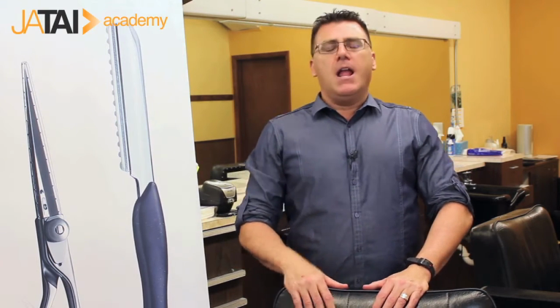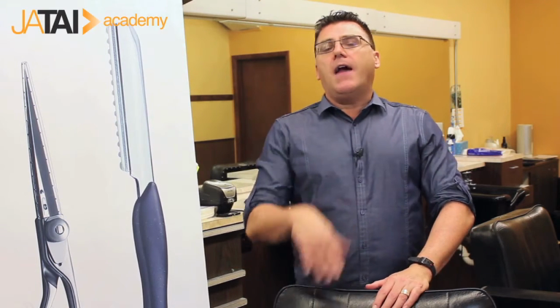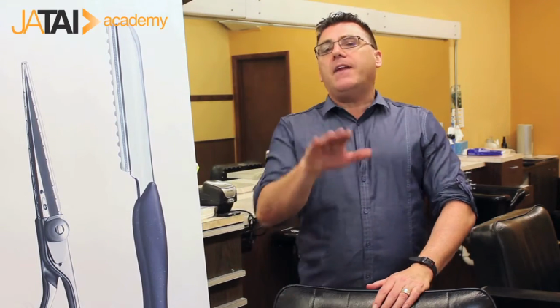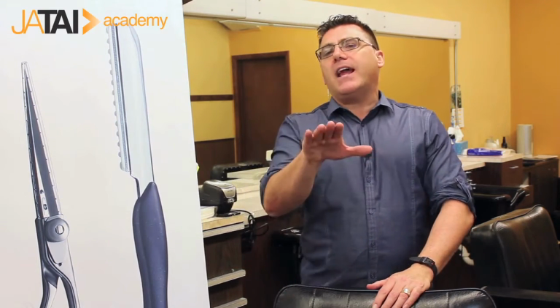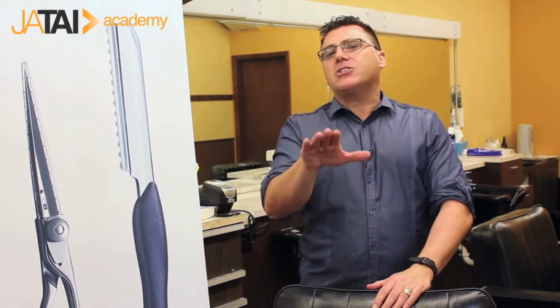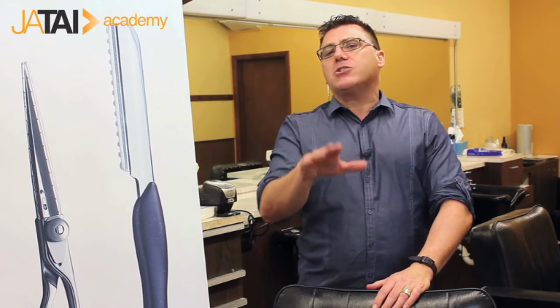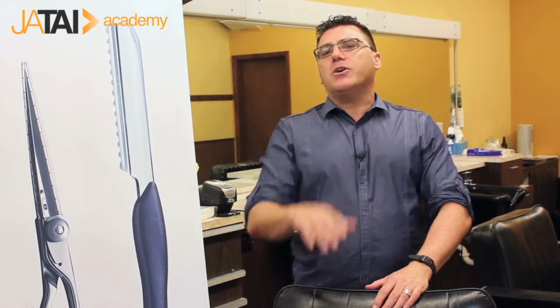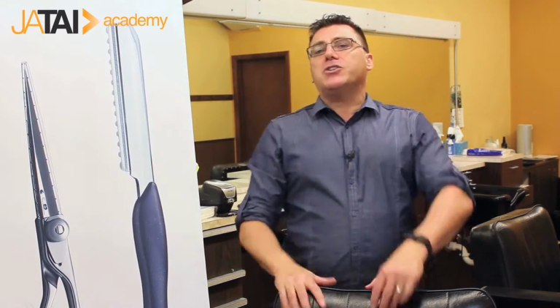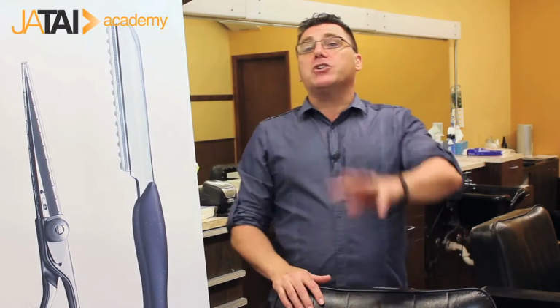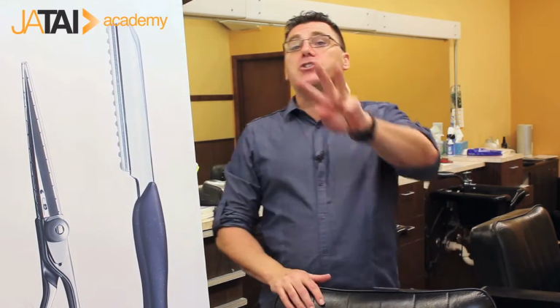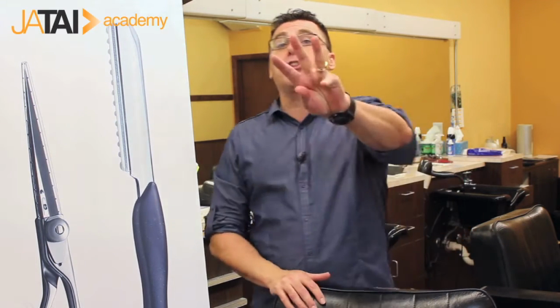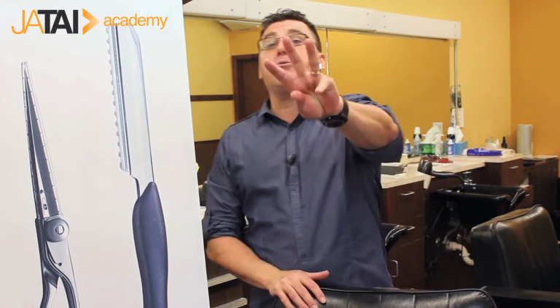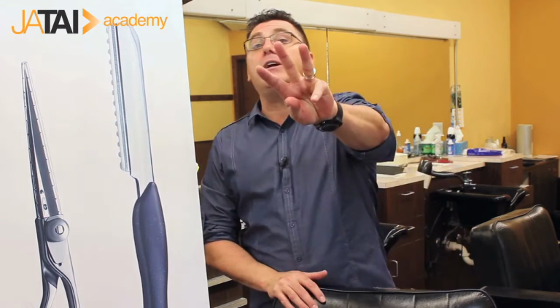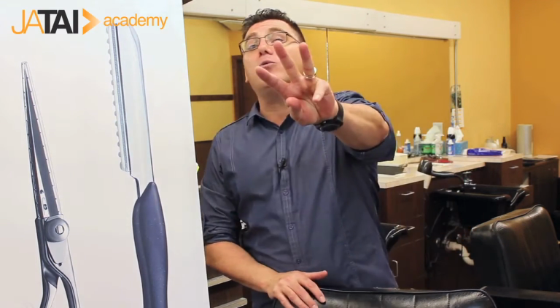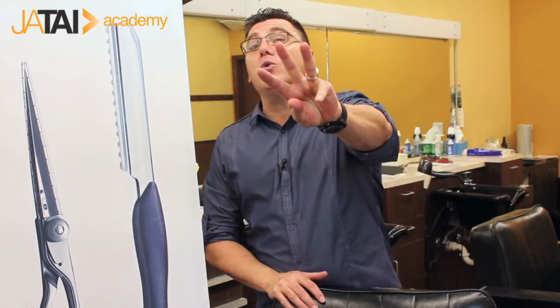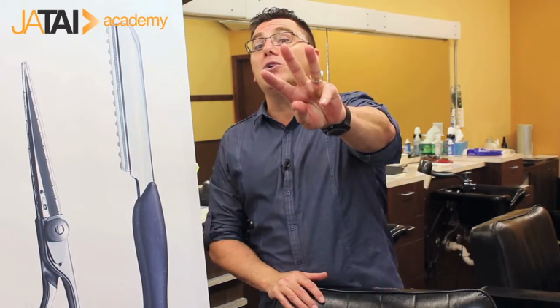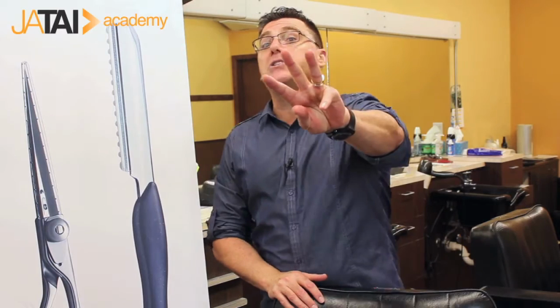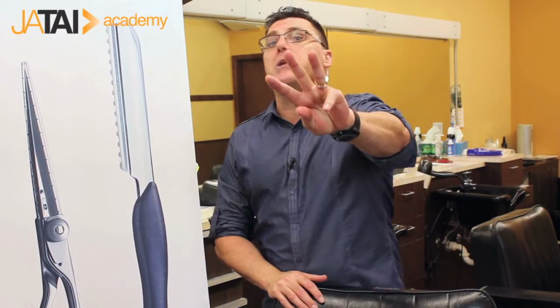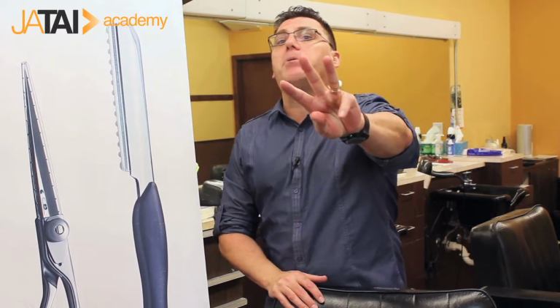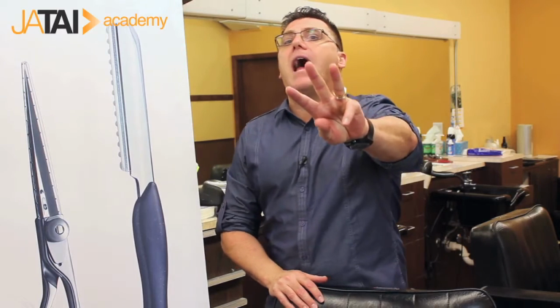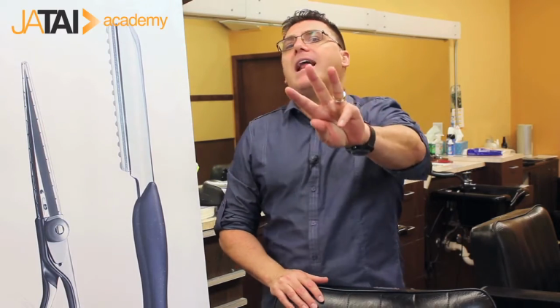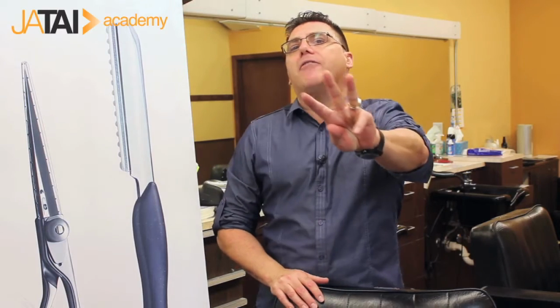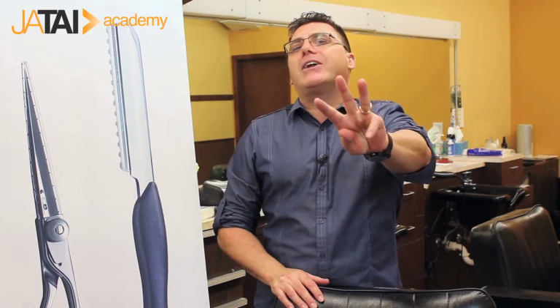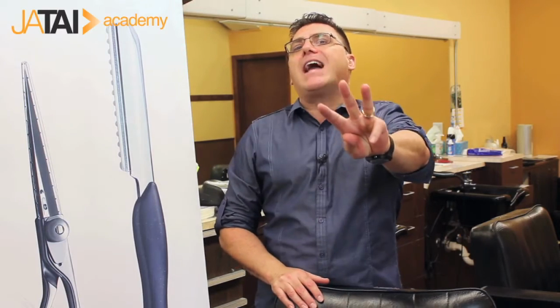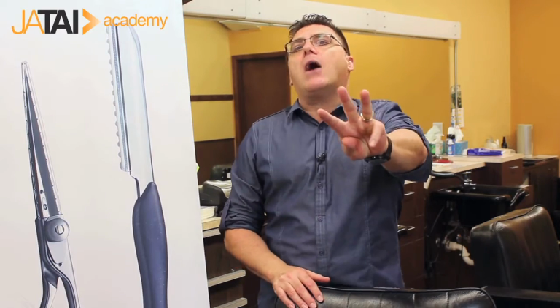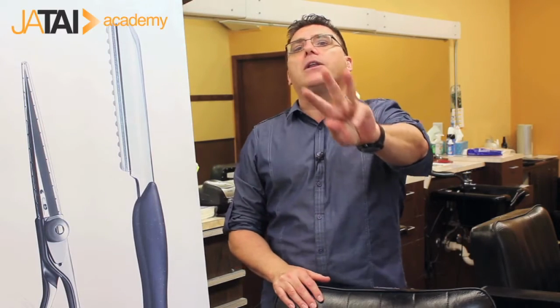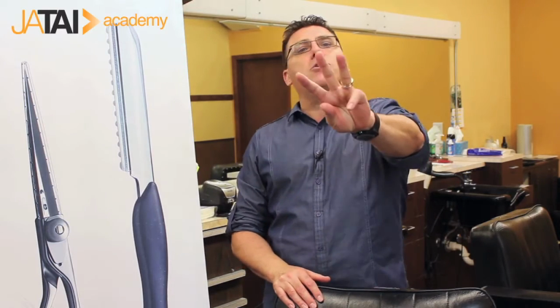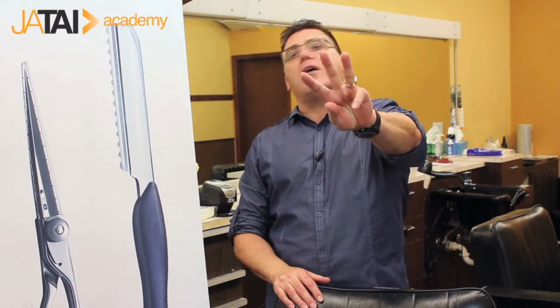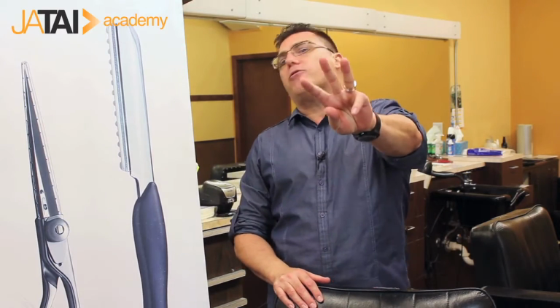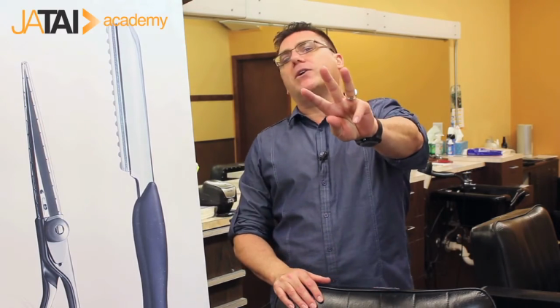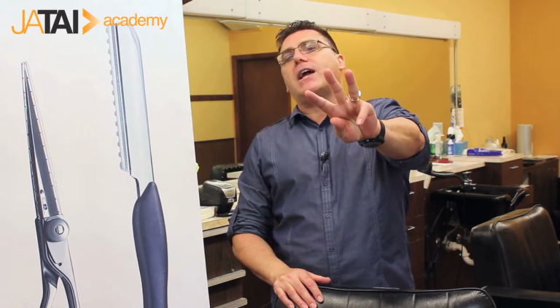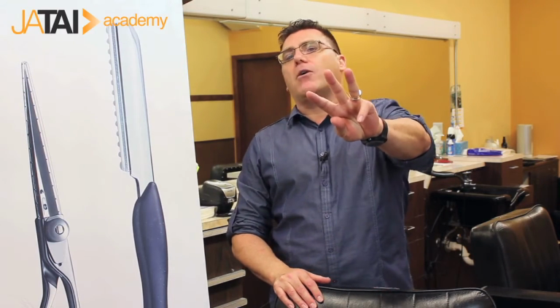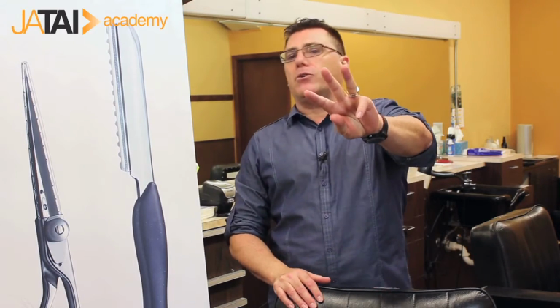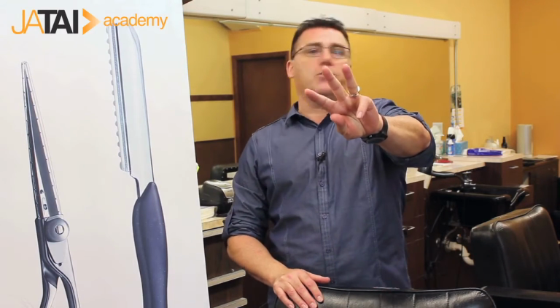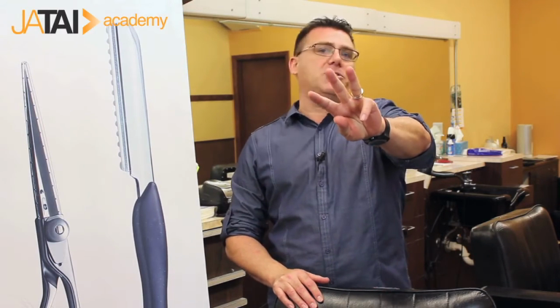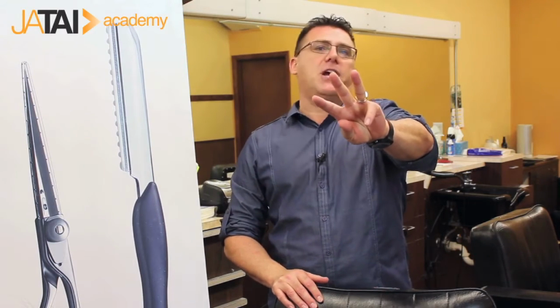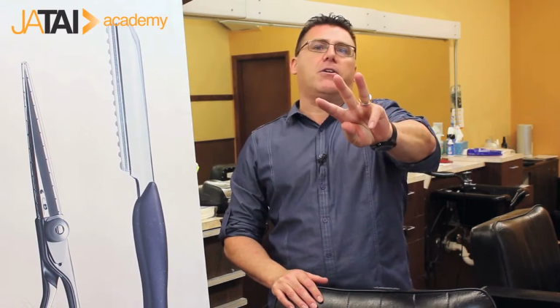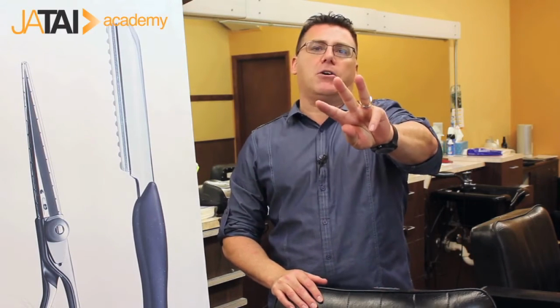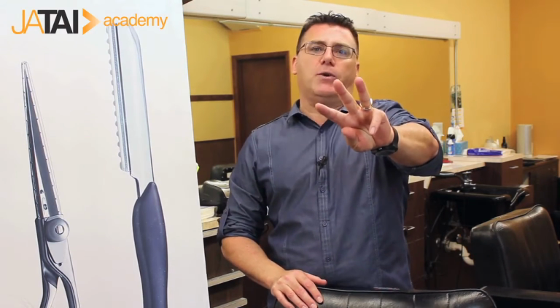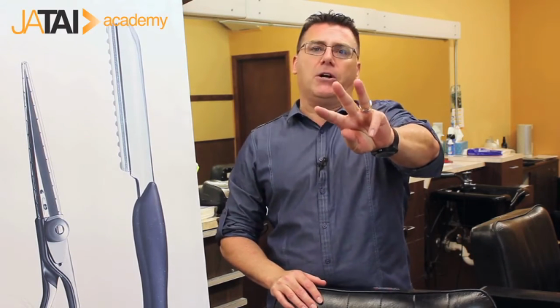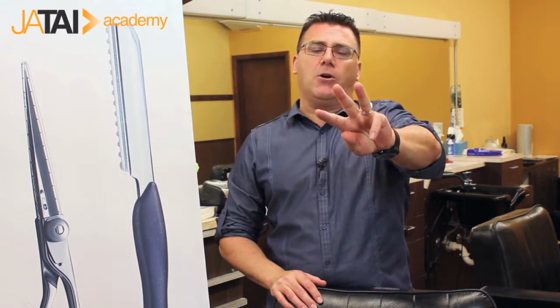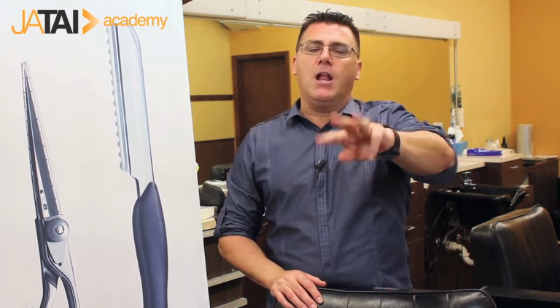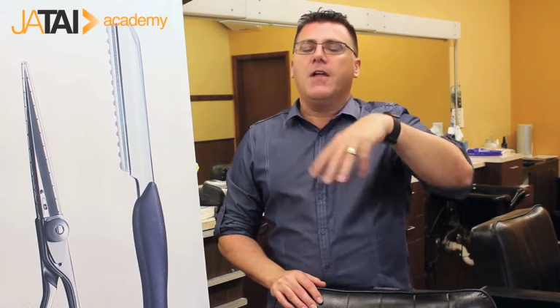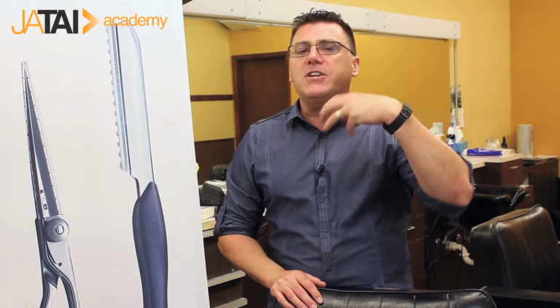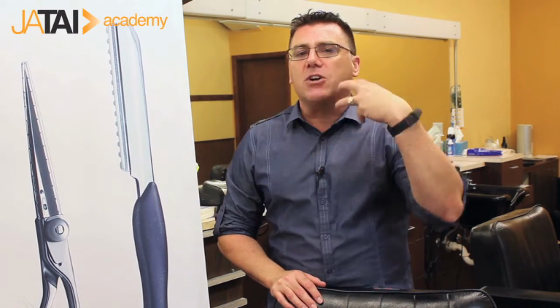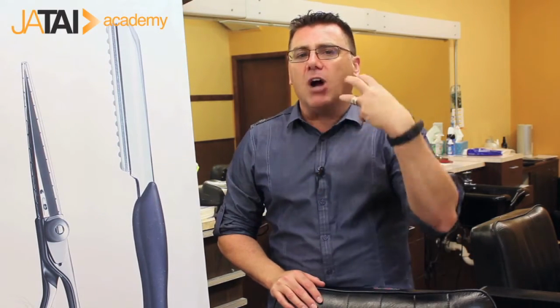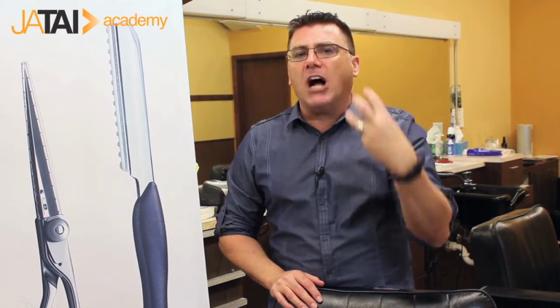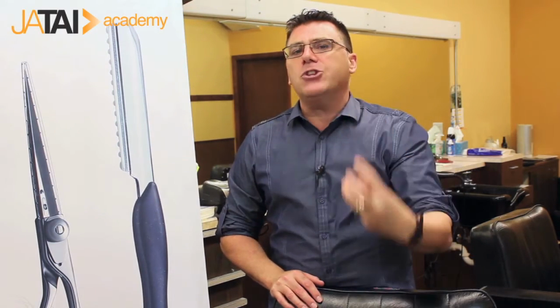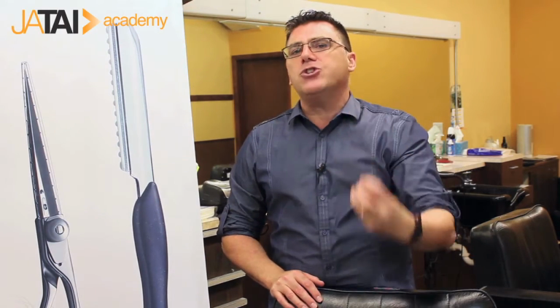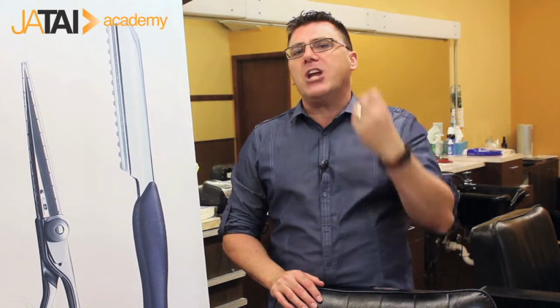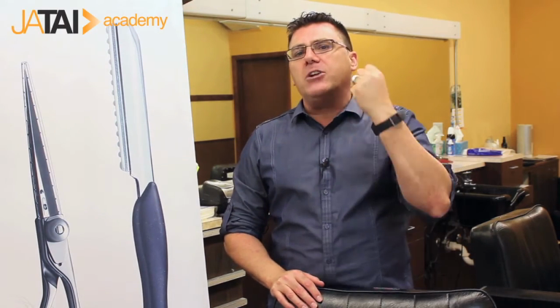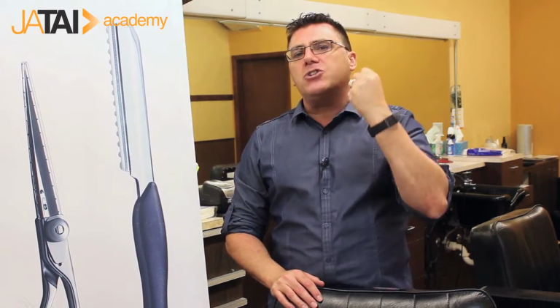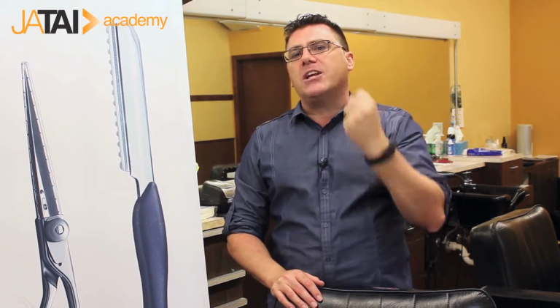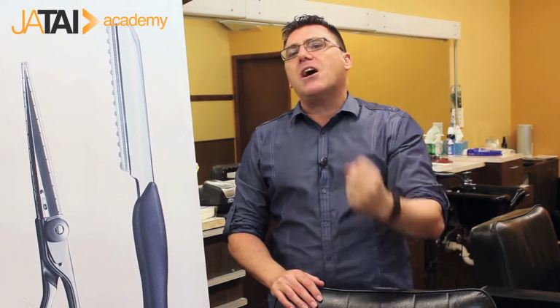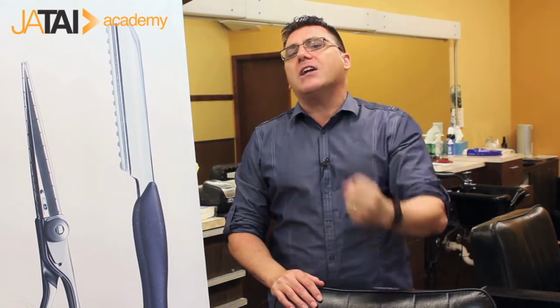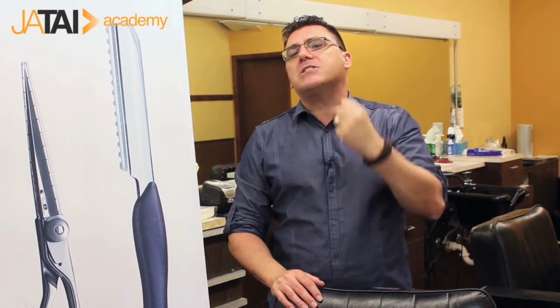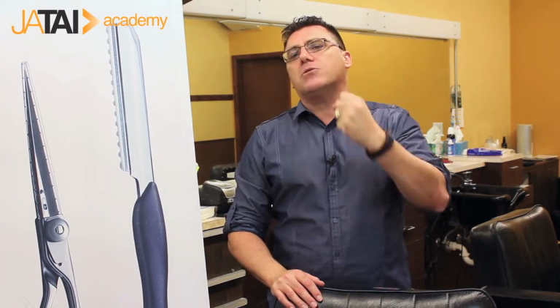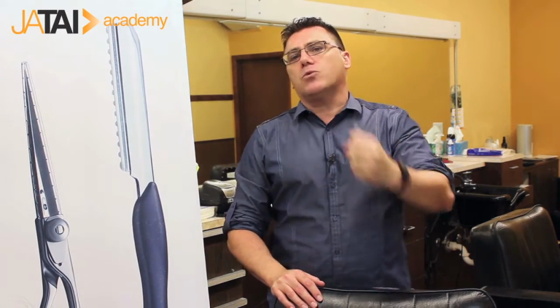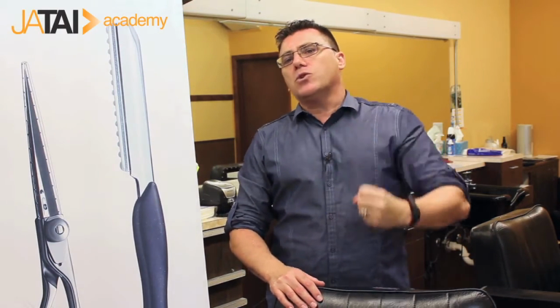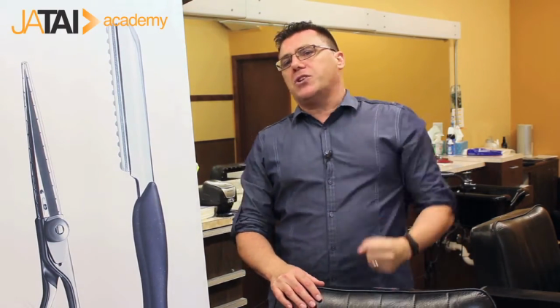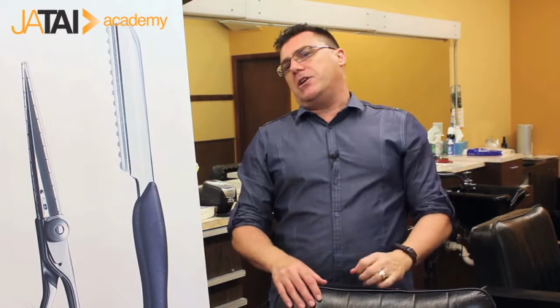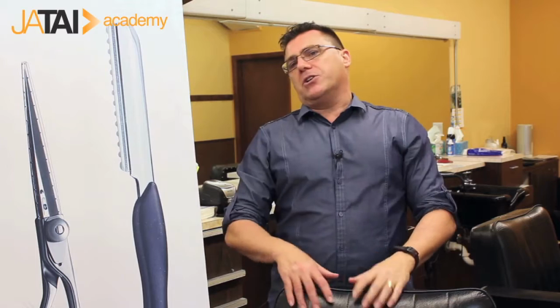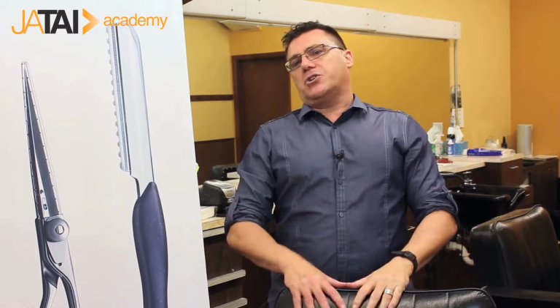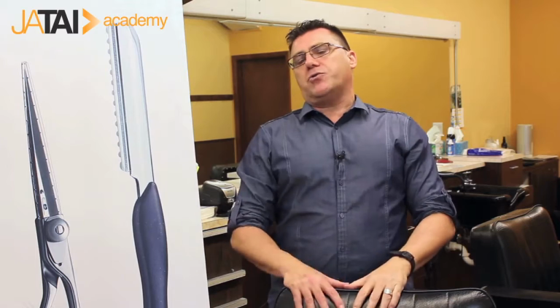And the answer is, there are three rules that apply to every cowlick you ever encounter in your entire career. These are unchanging, constant rules of the industry.